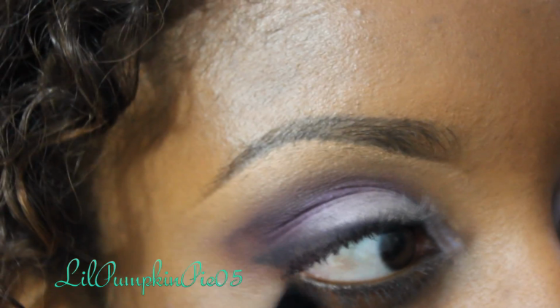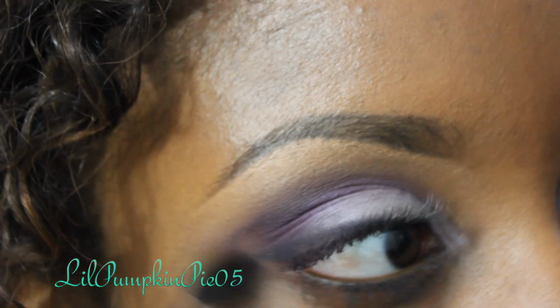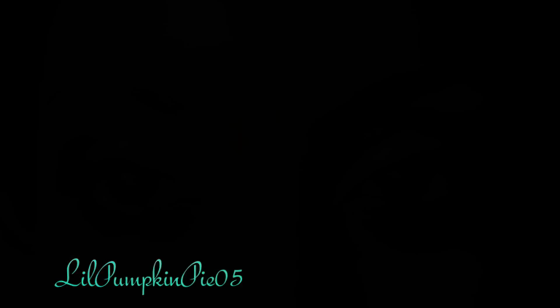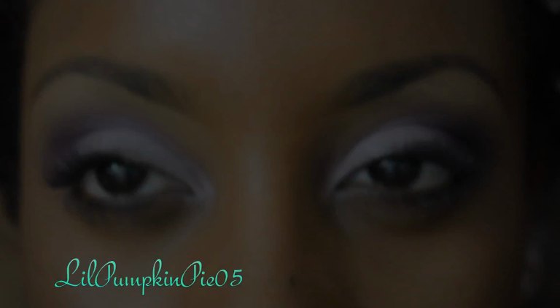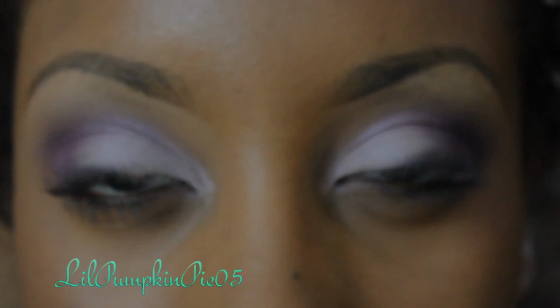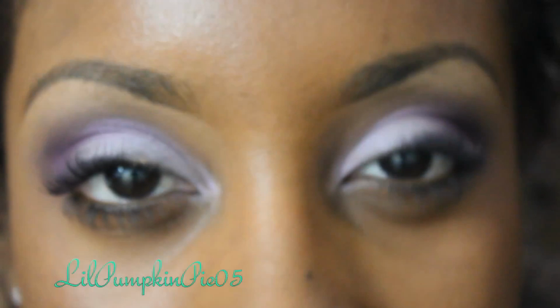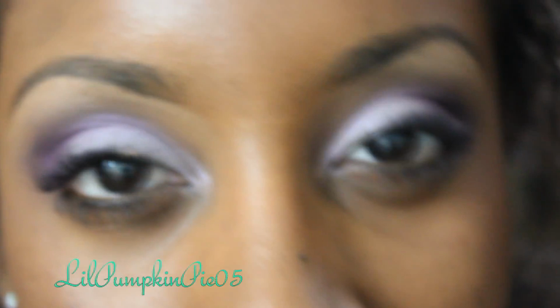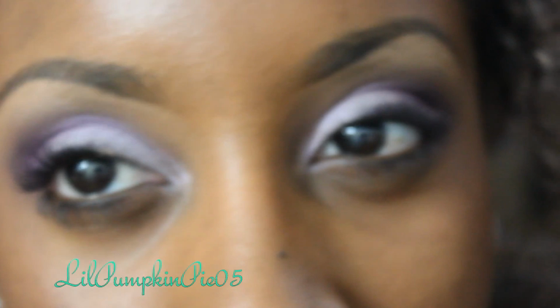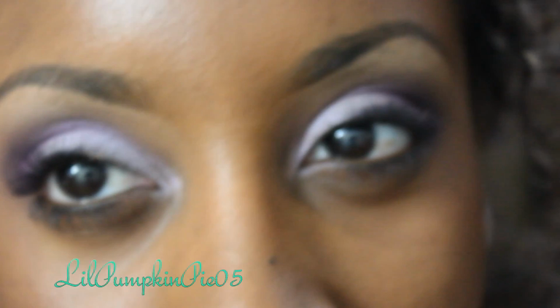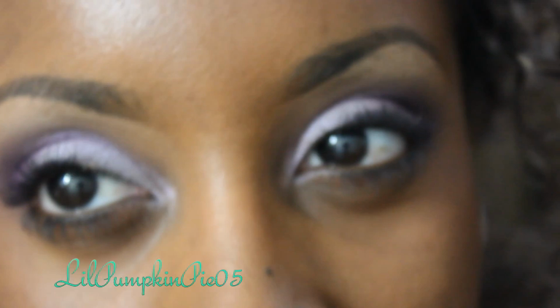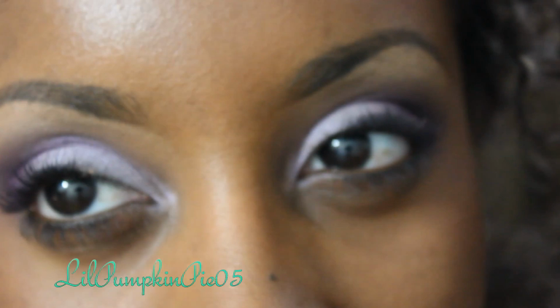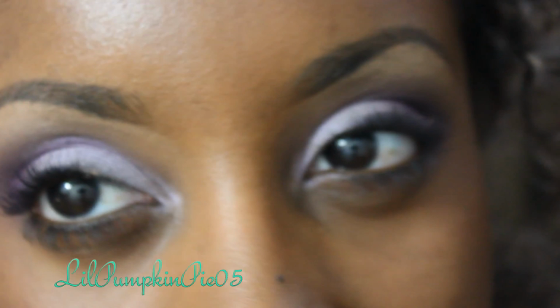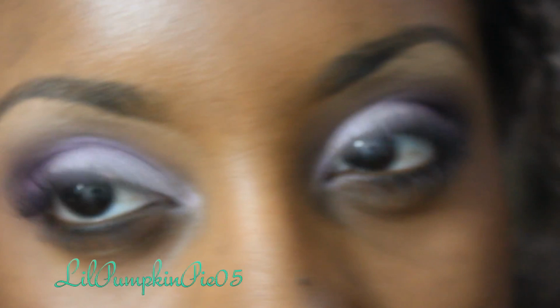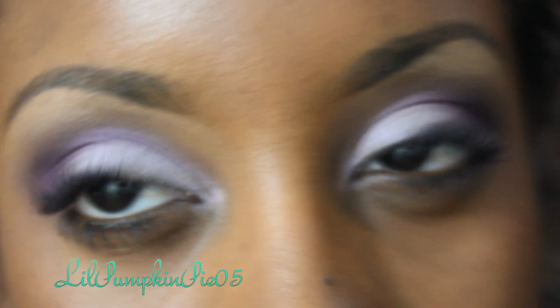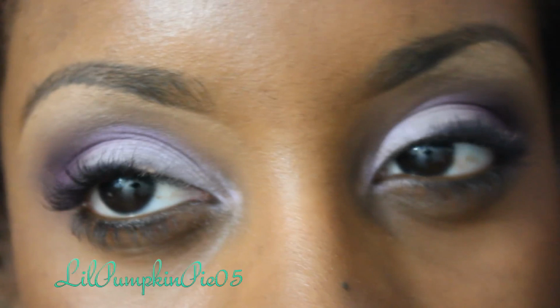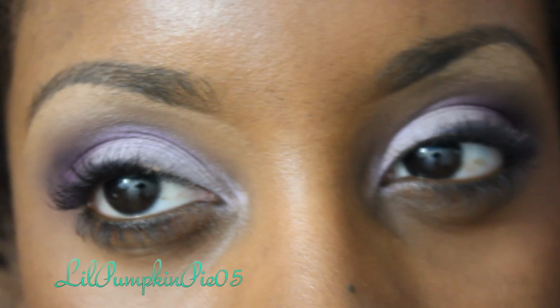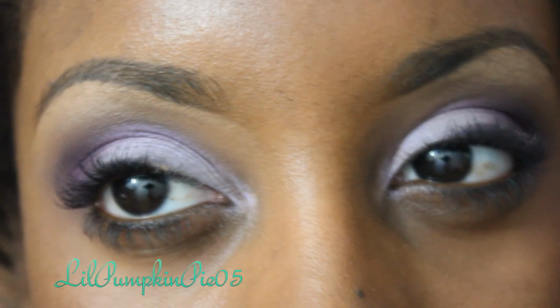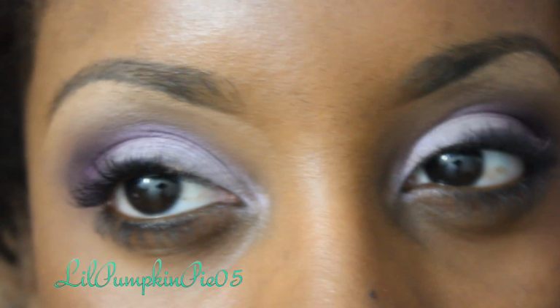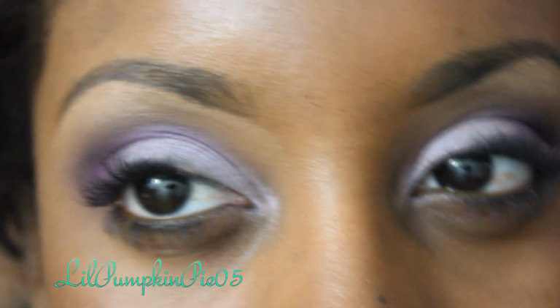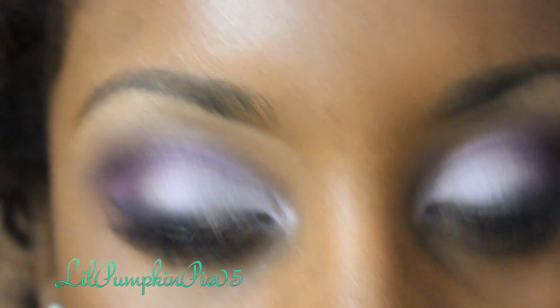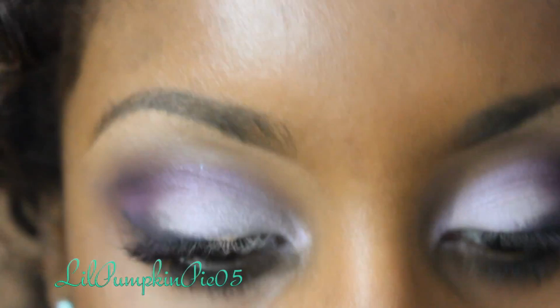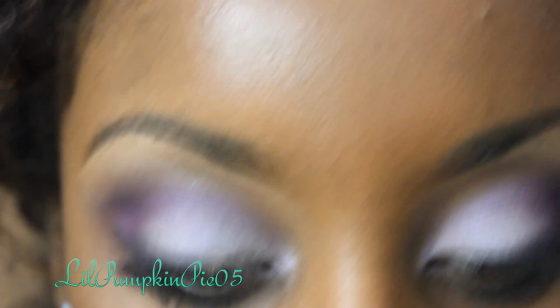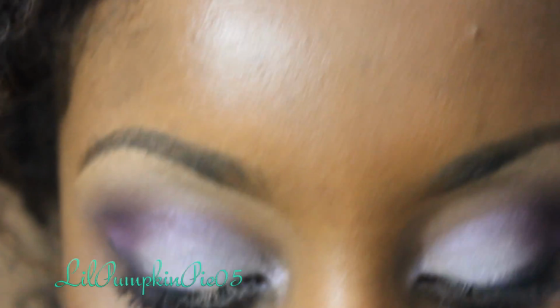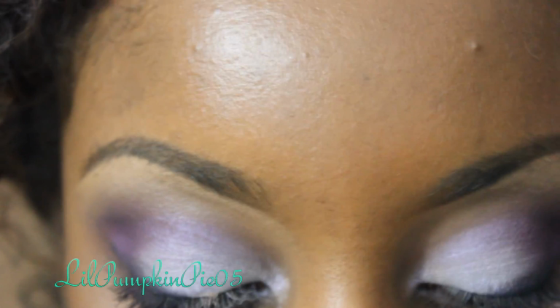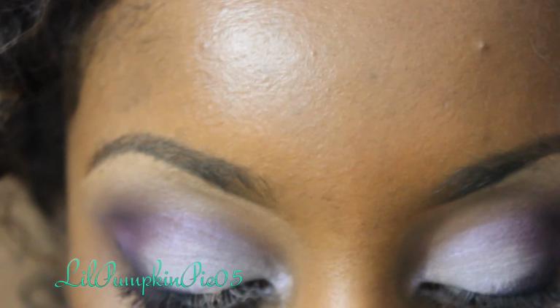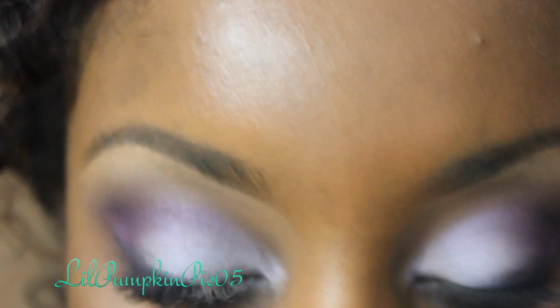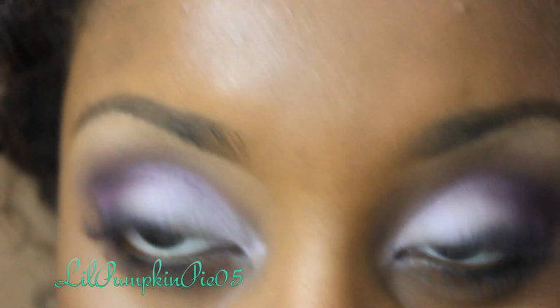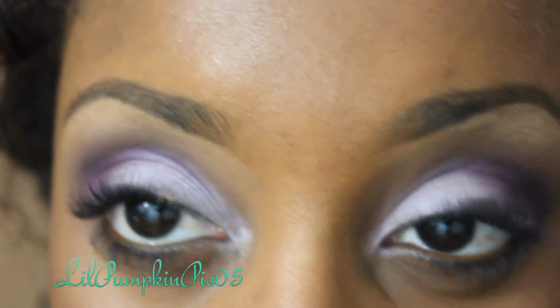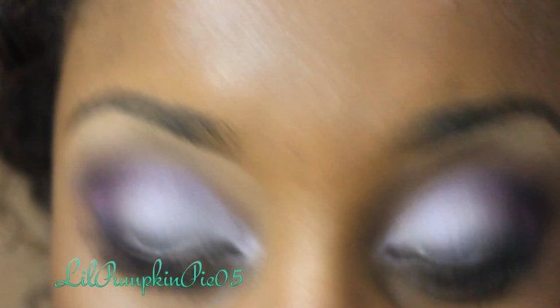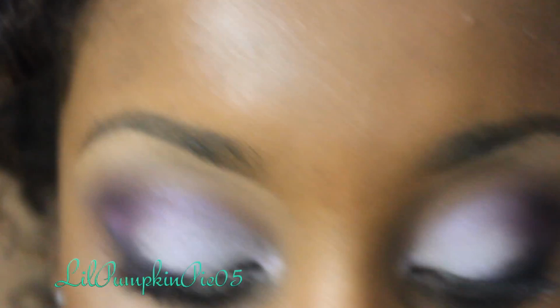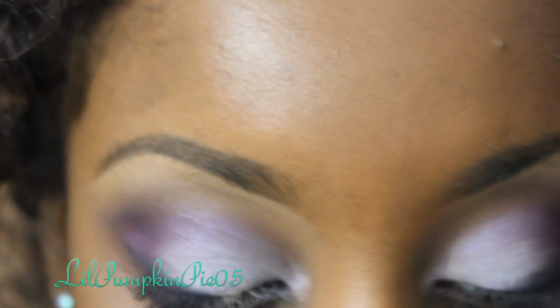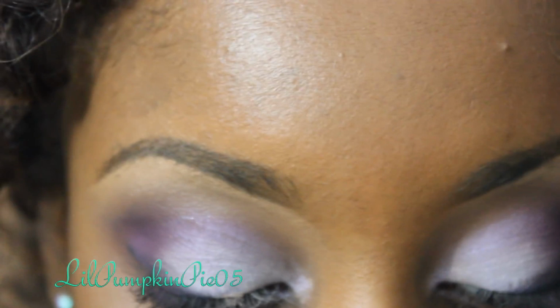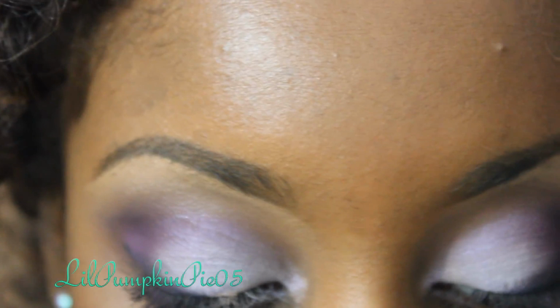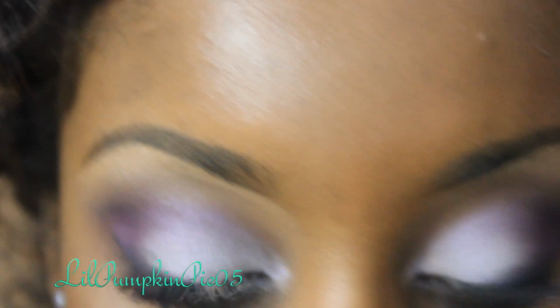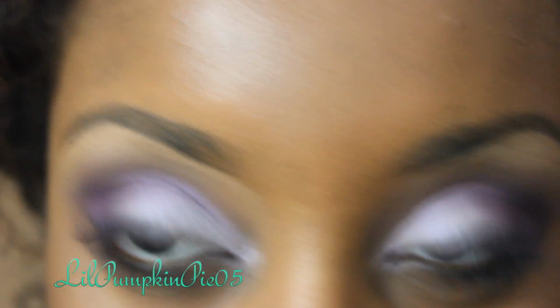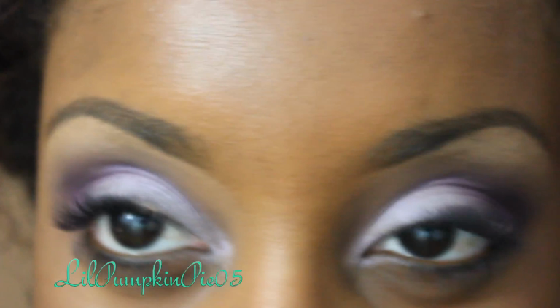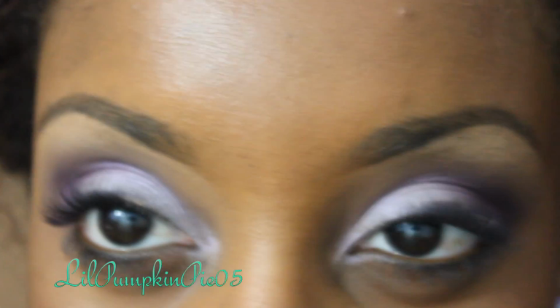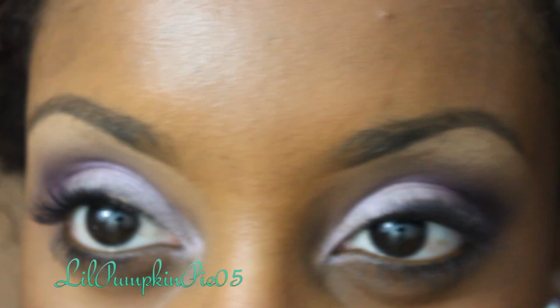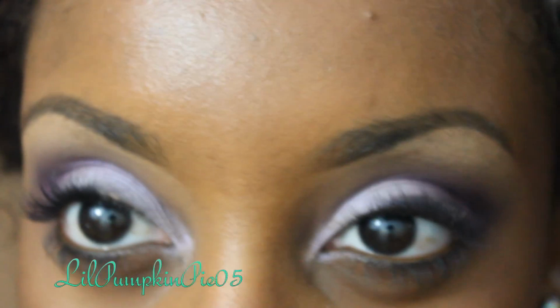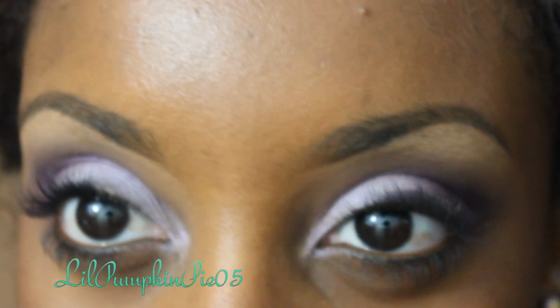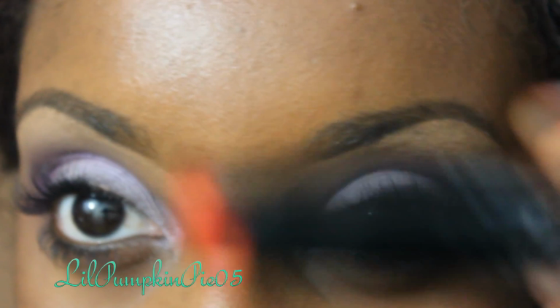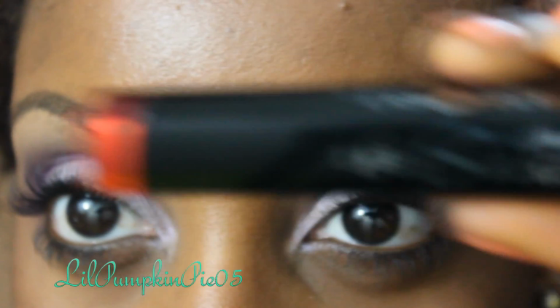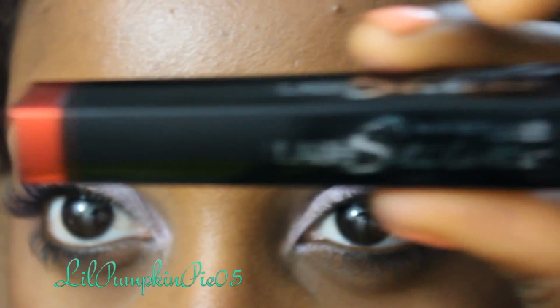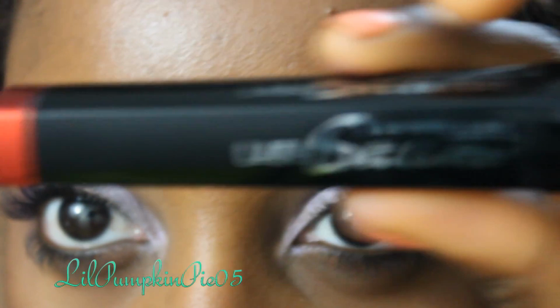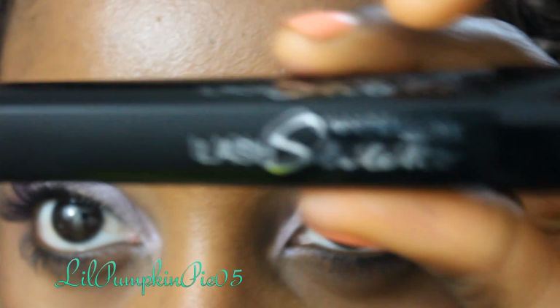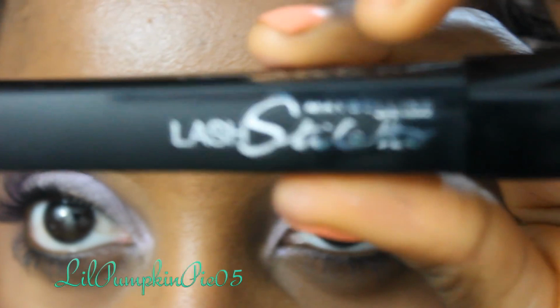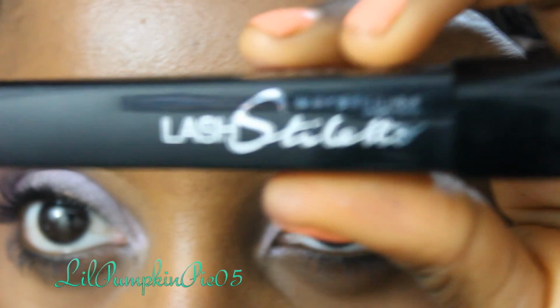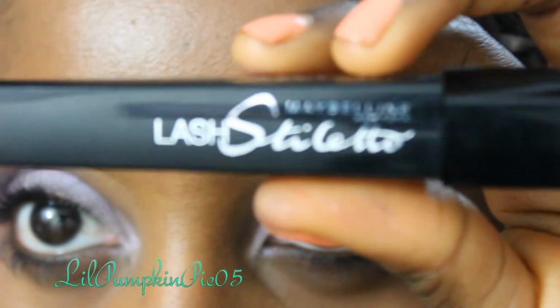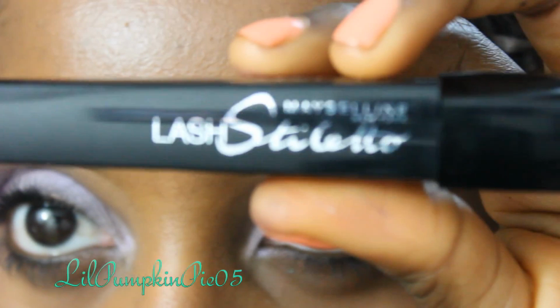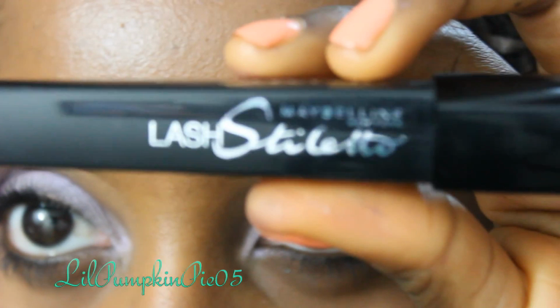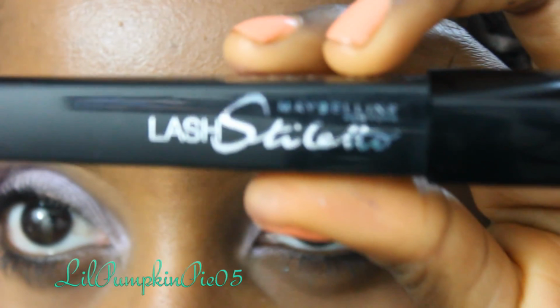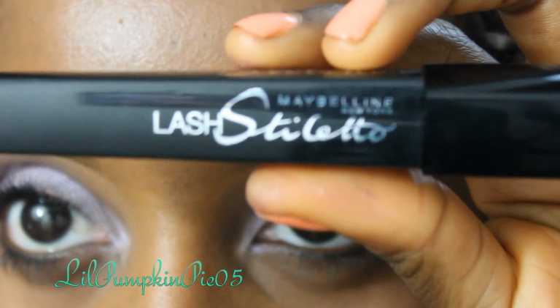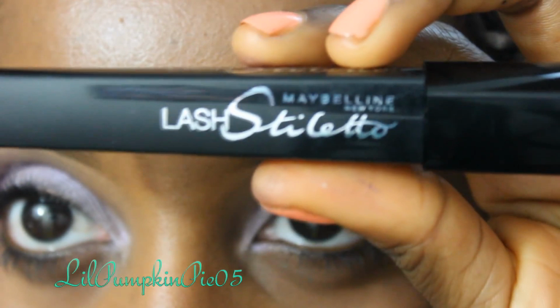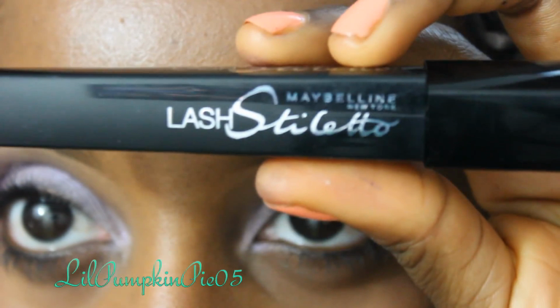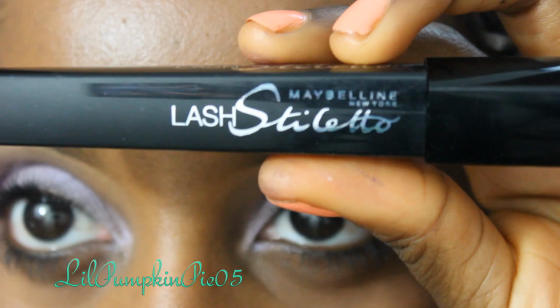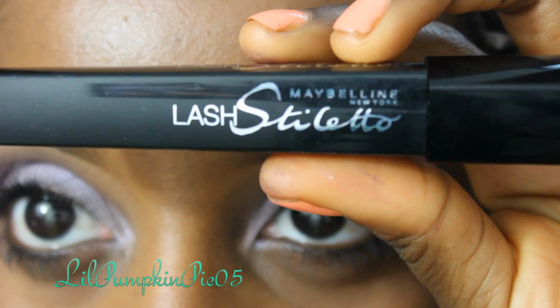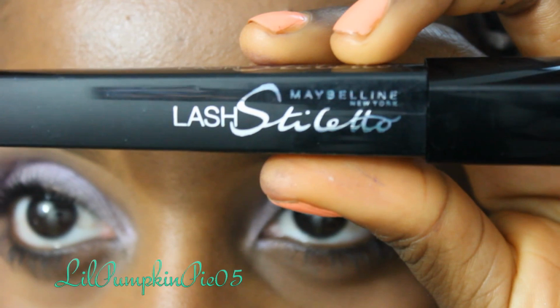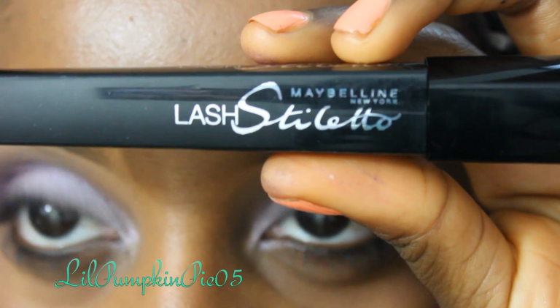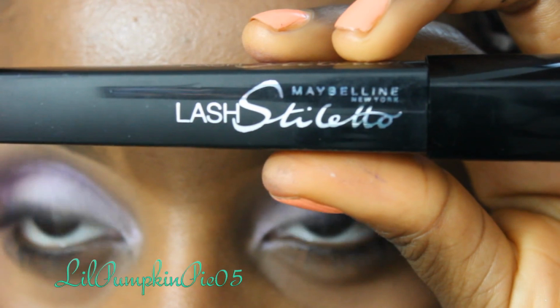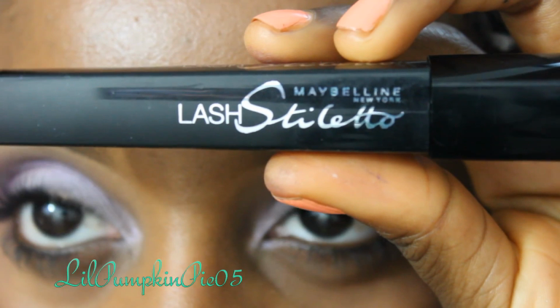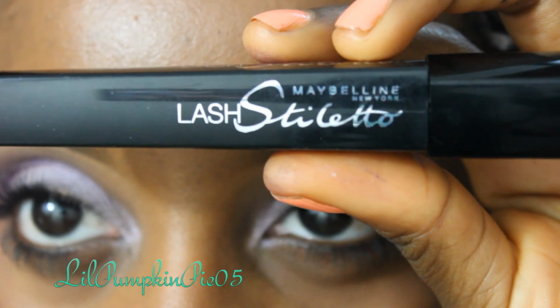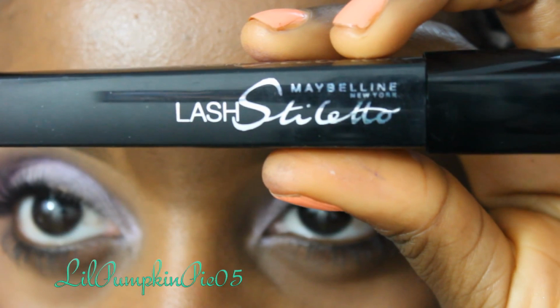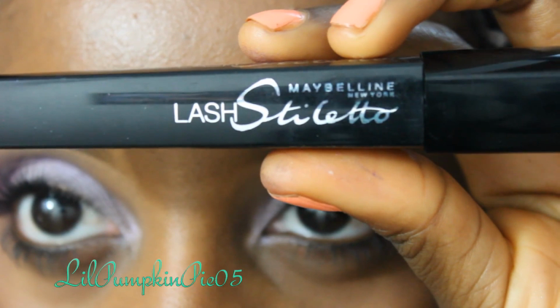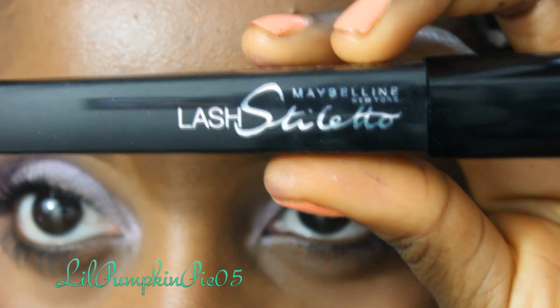You can add lashes if you'd like, but I'm not going to — I'm just going to go right into mascara. I'm using the Maybelline Lash Stiletto.